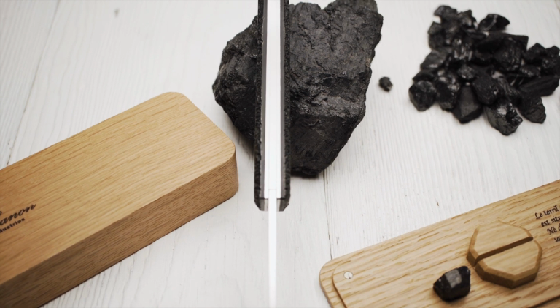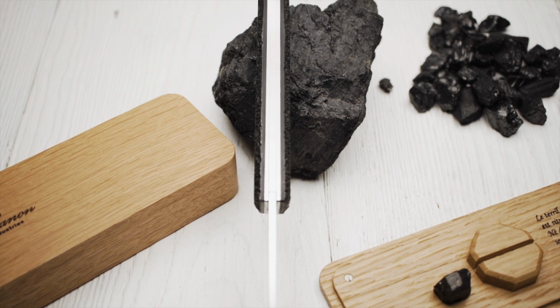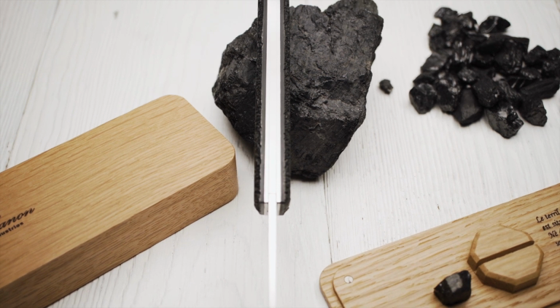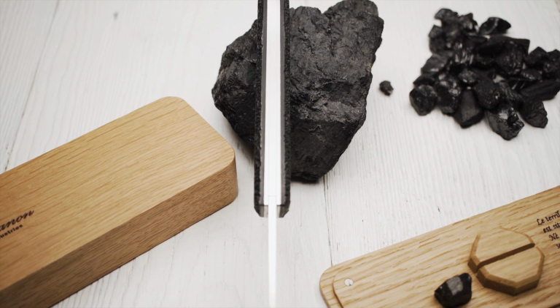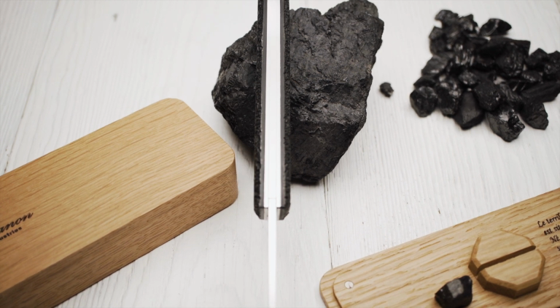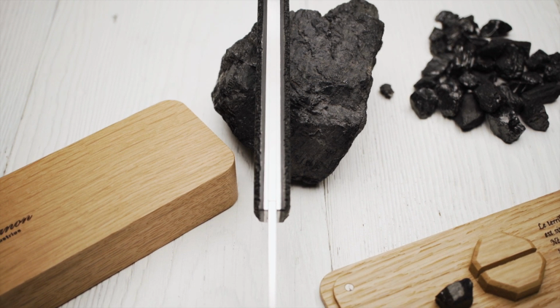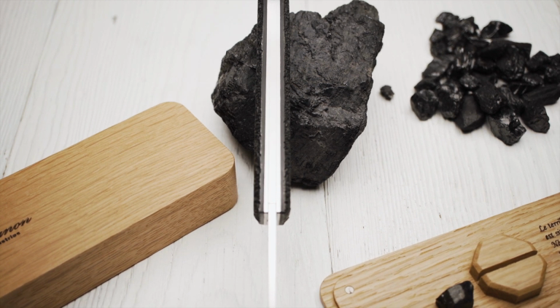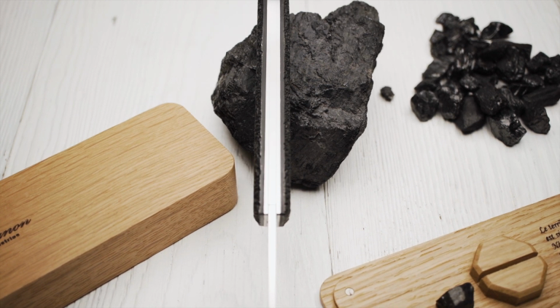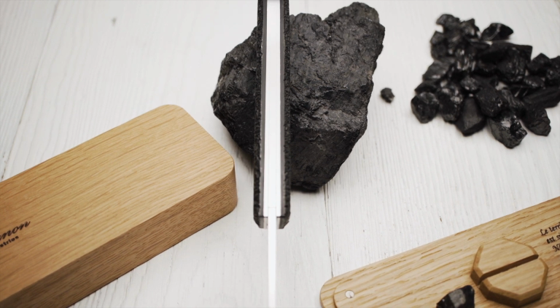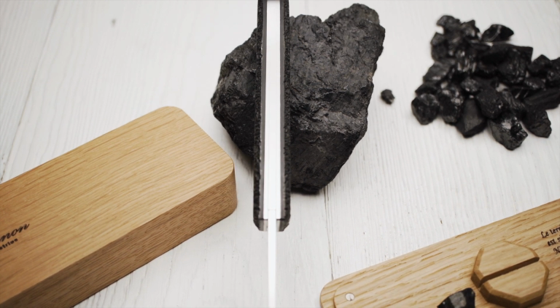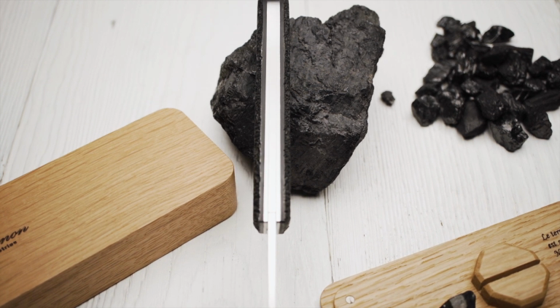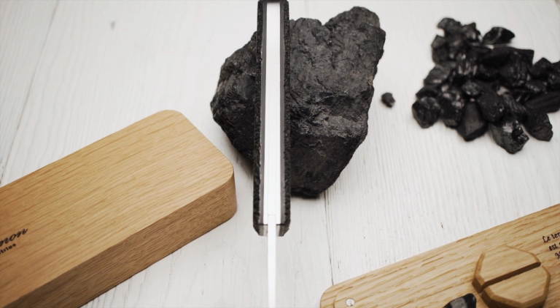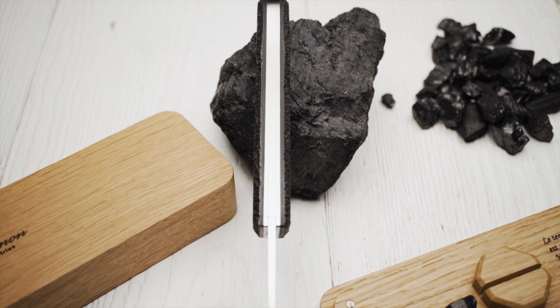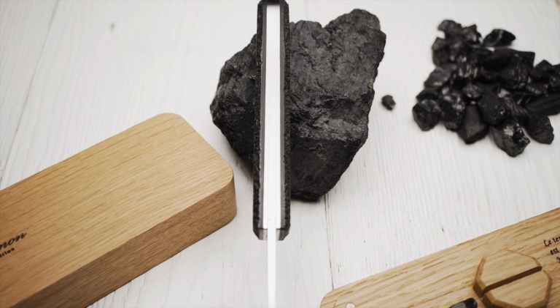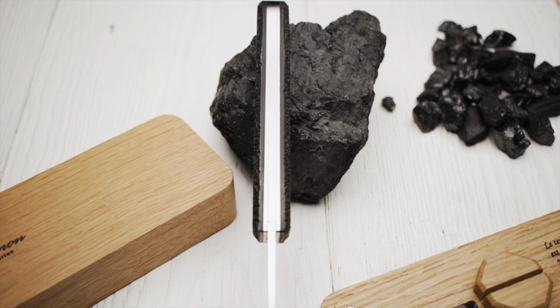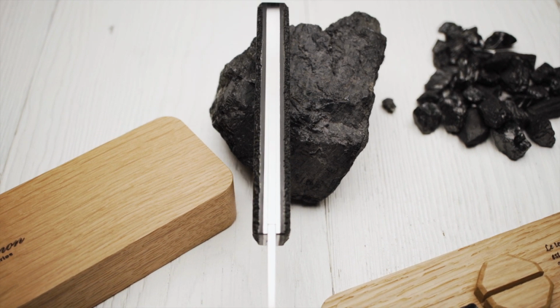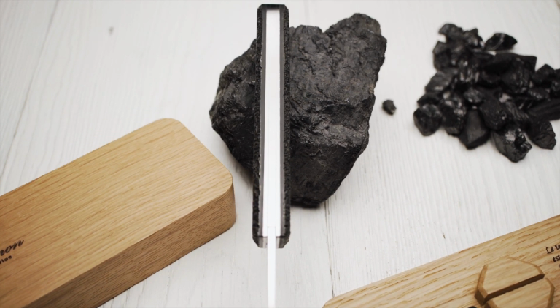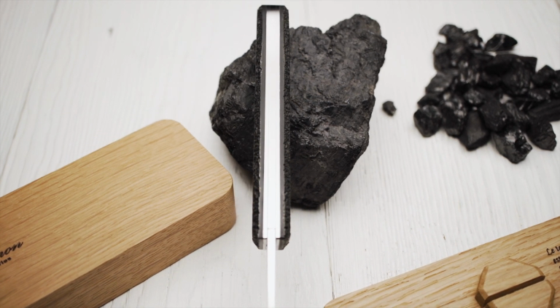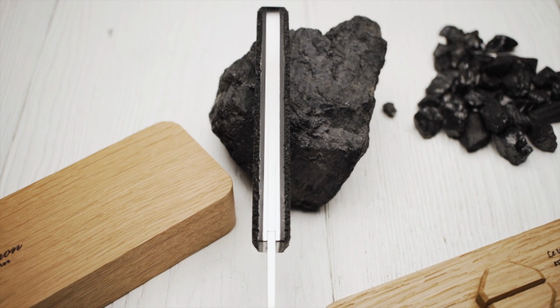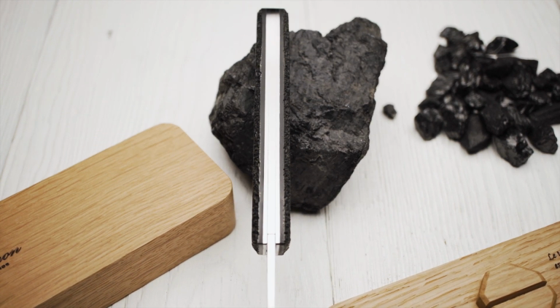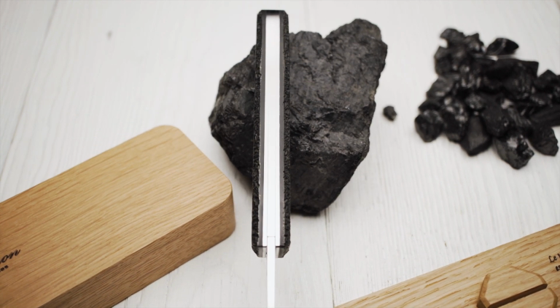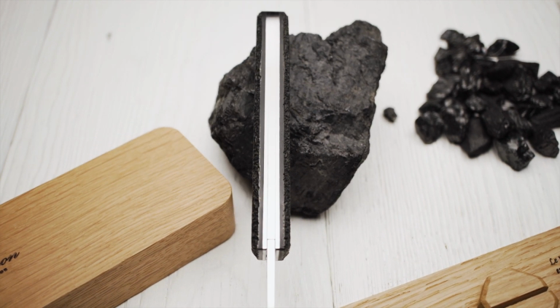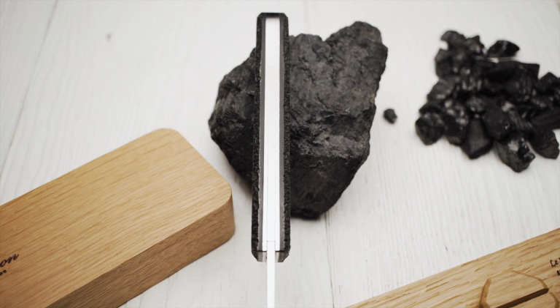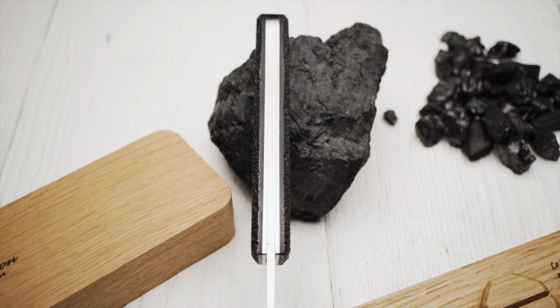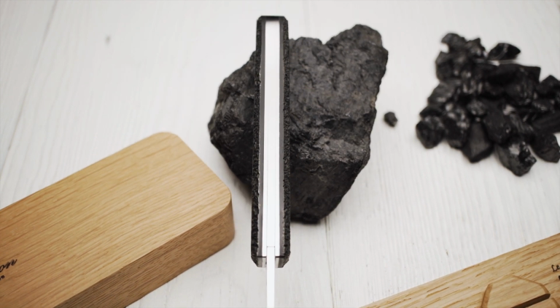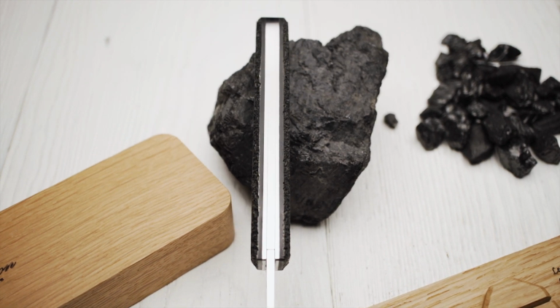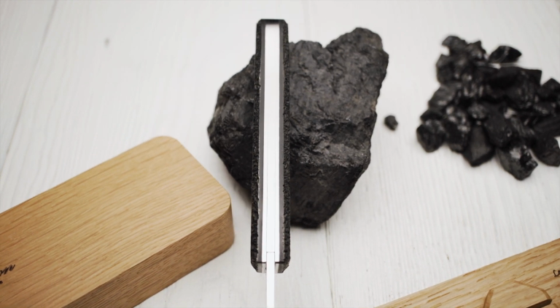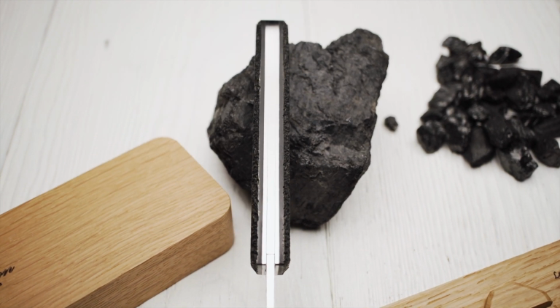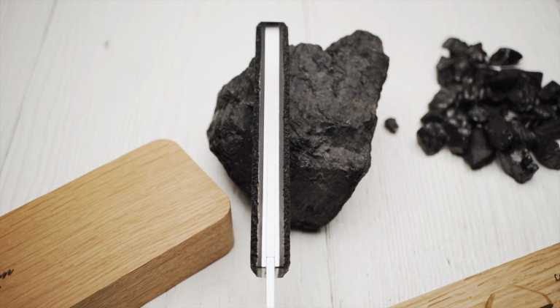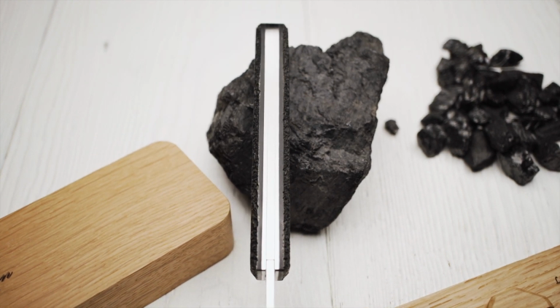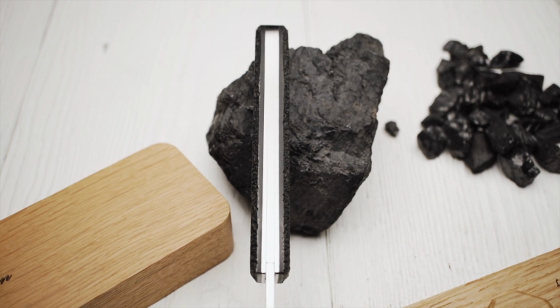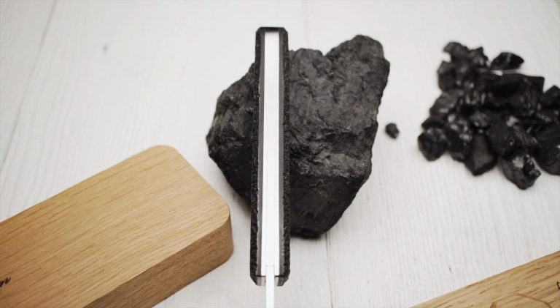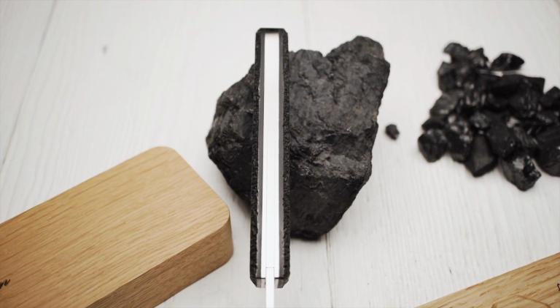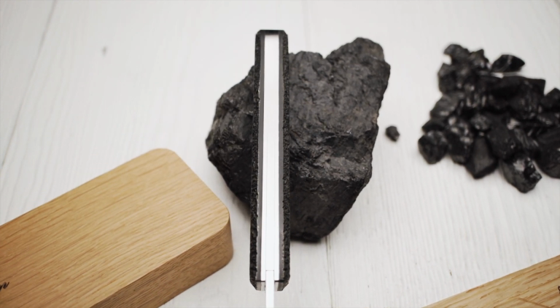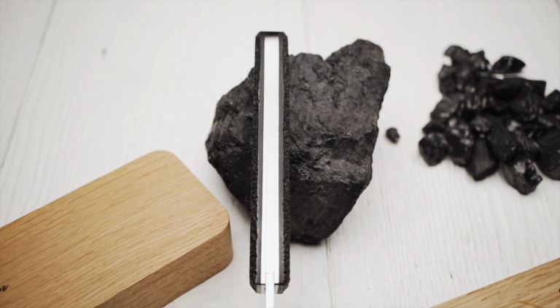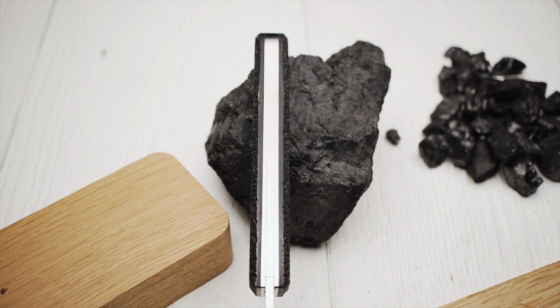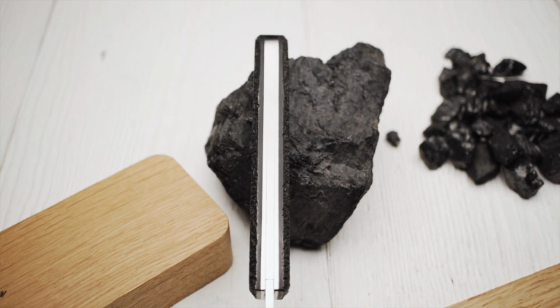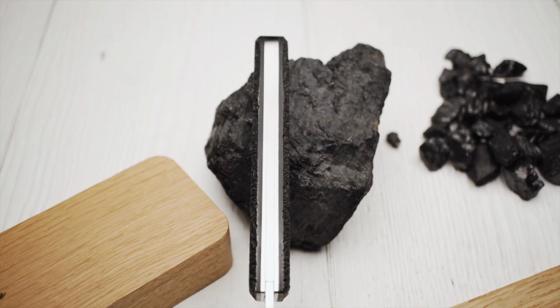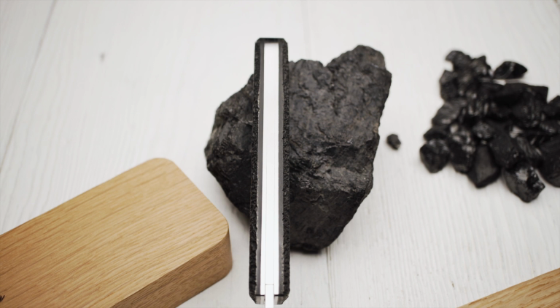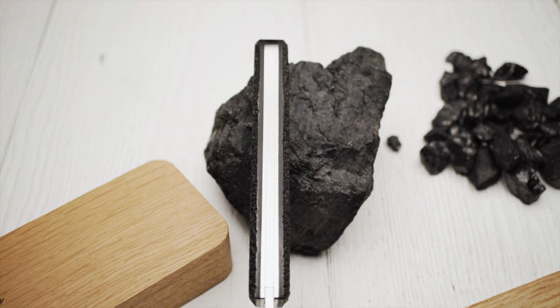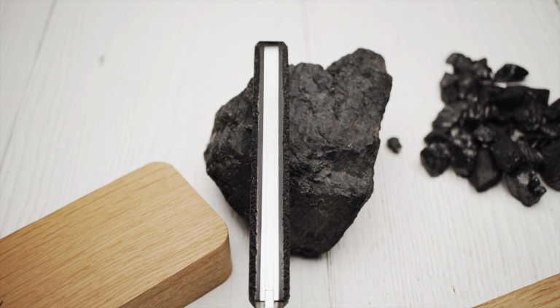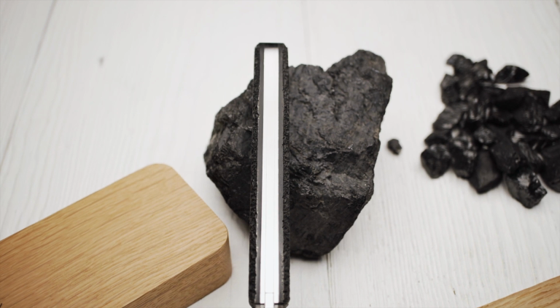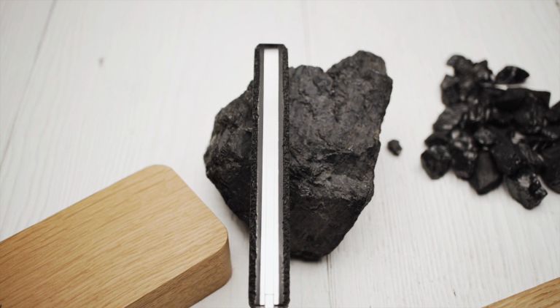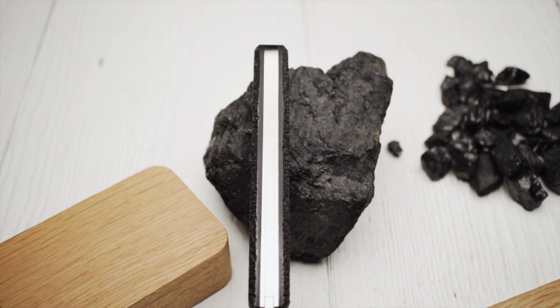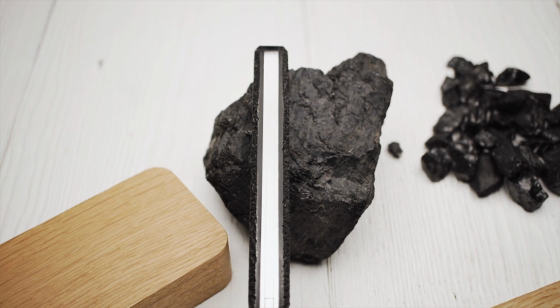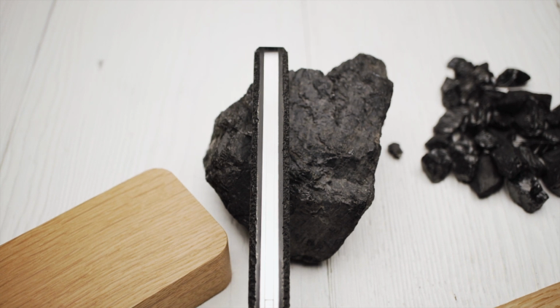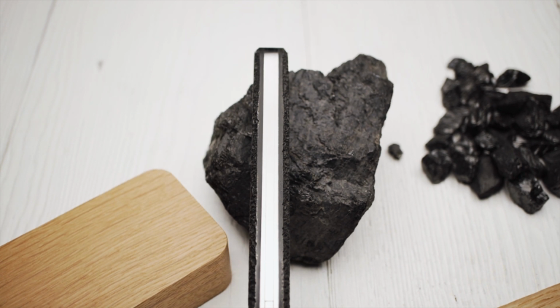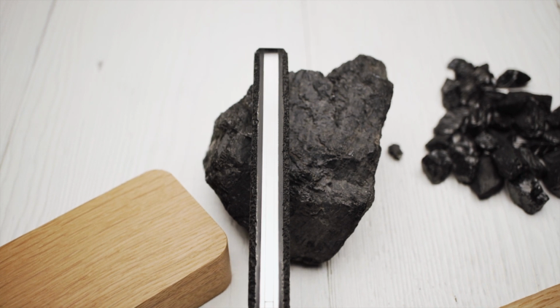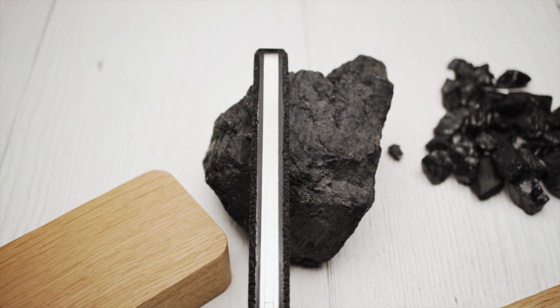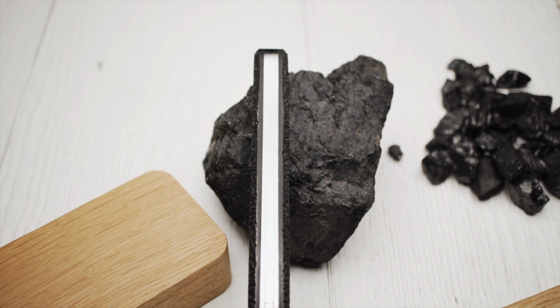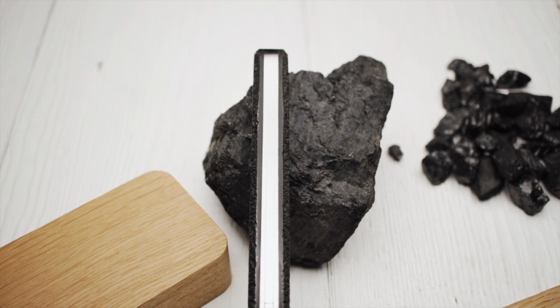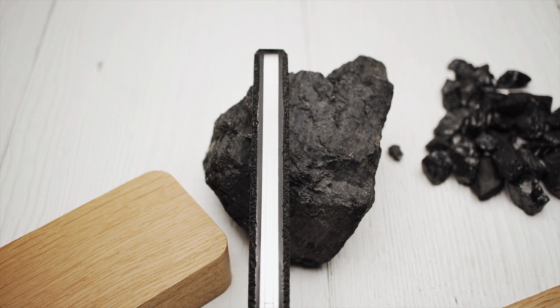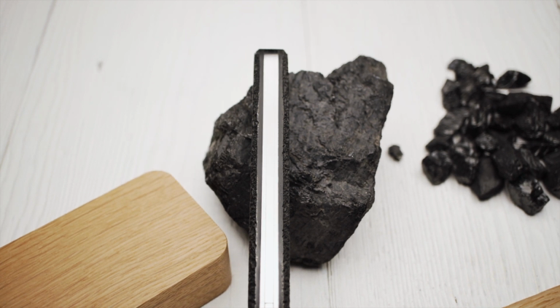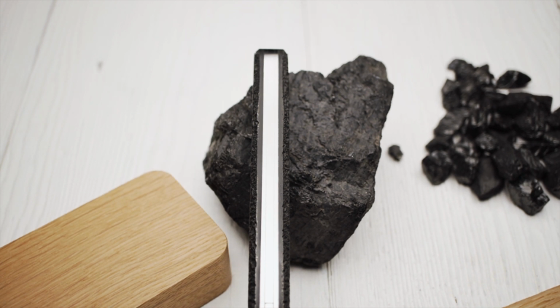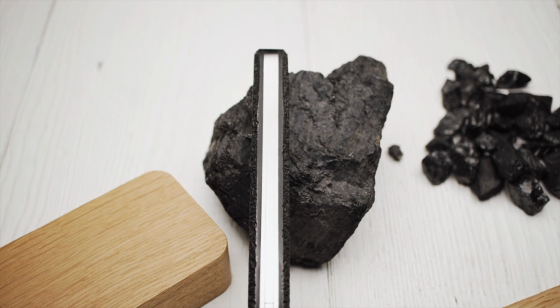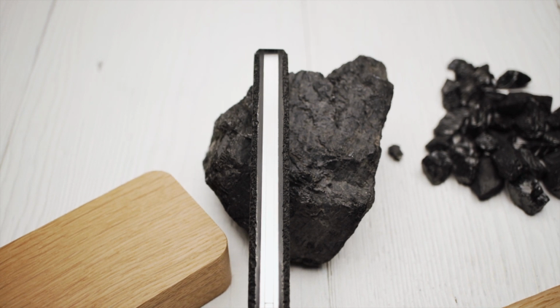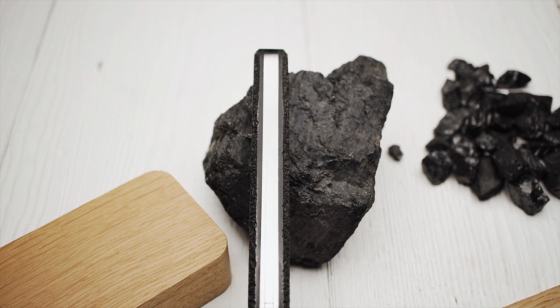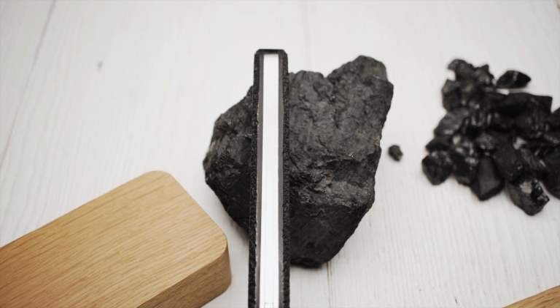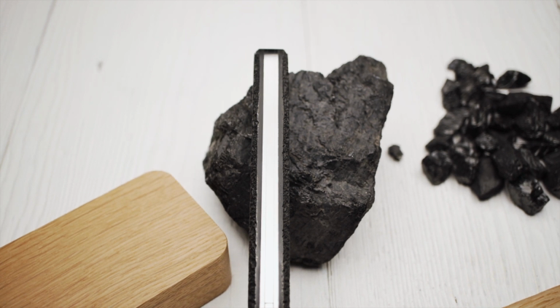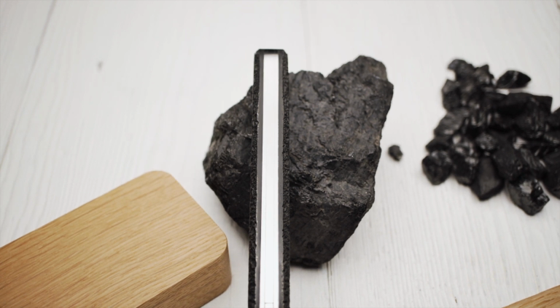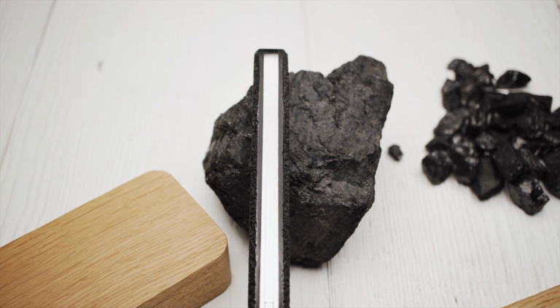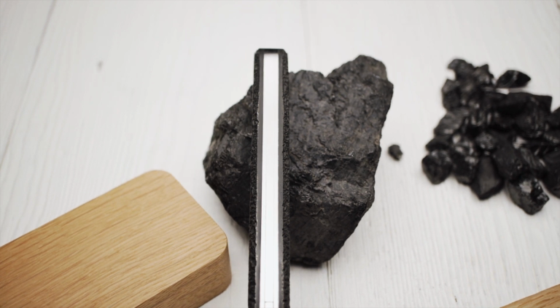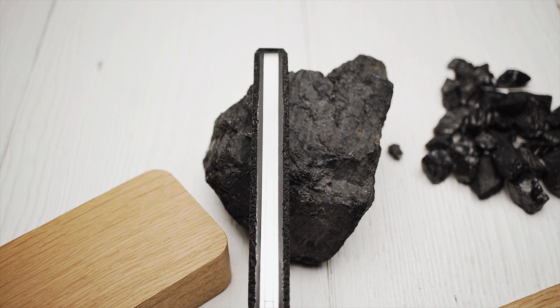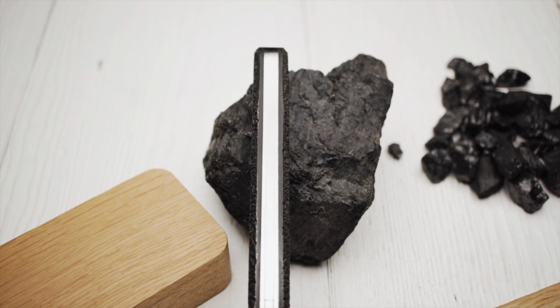It was only a small step from the production of wooden items for the knife industry to the production of knives.